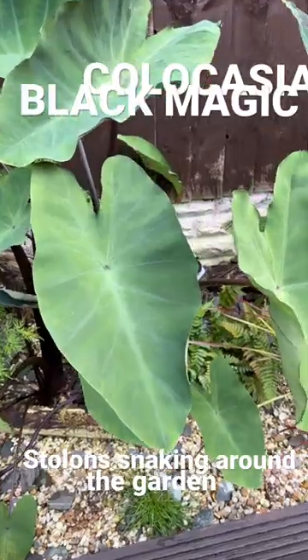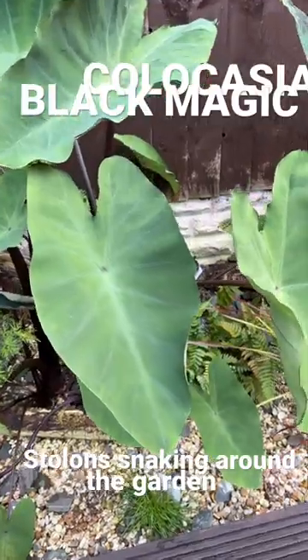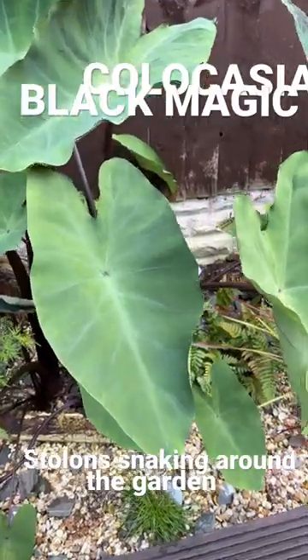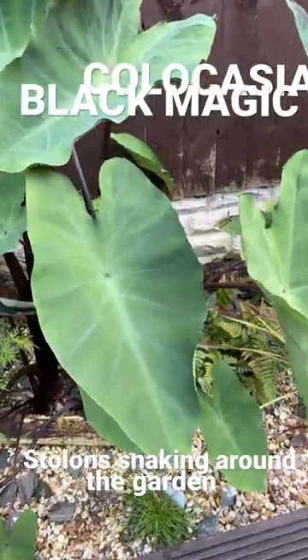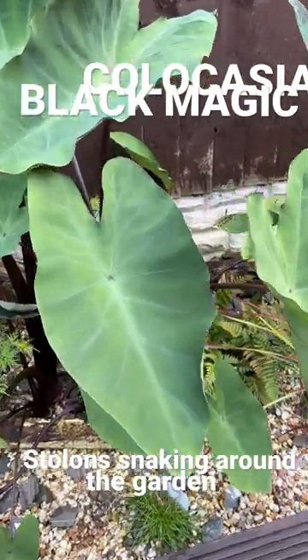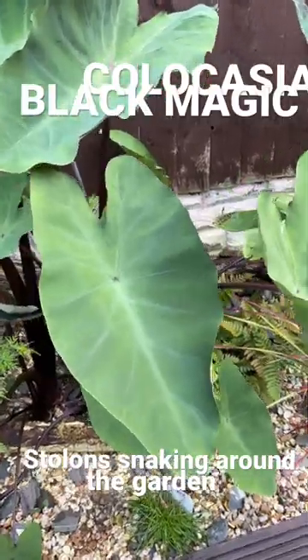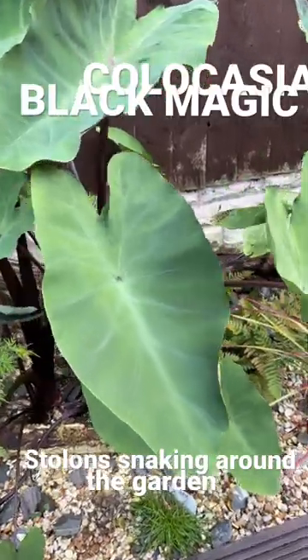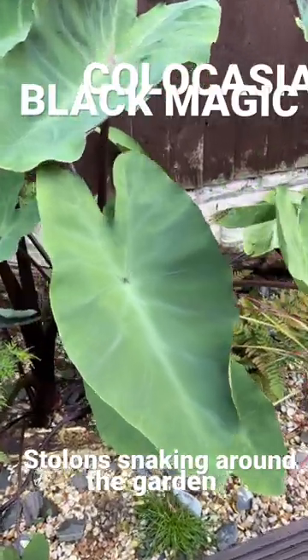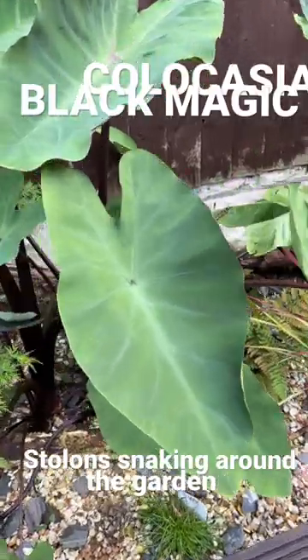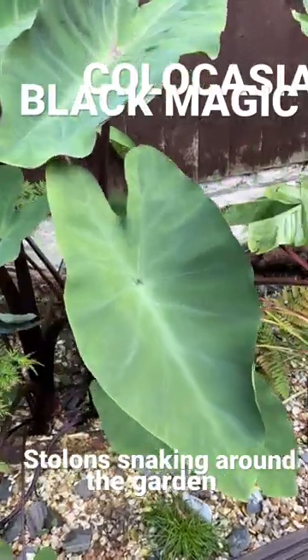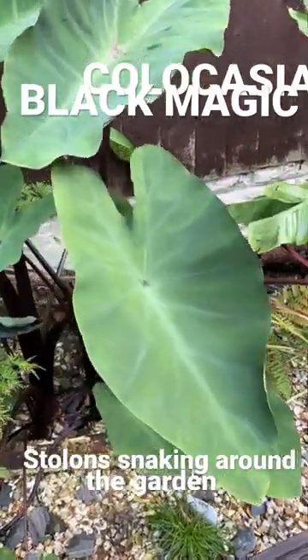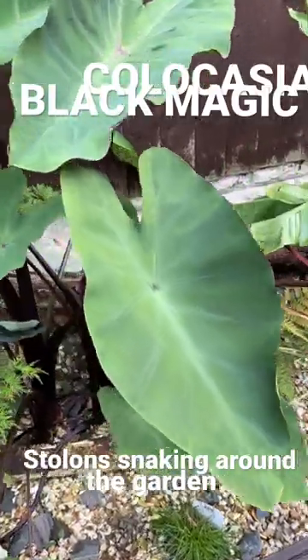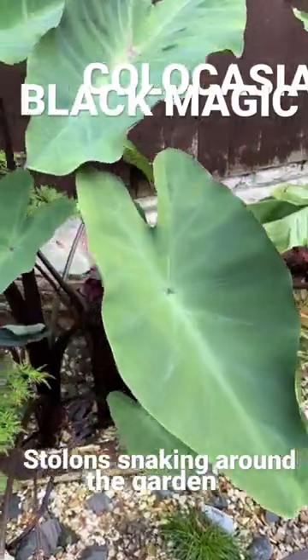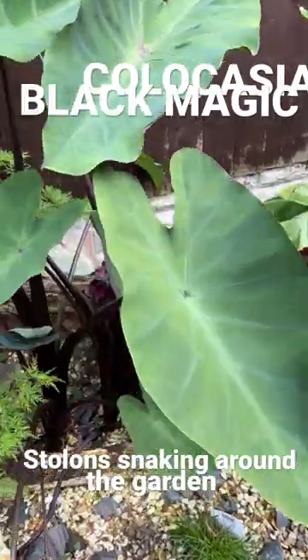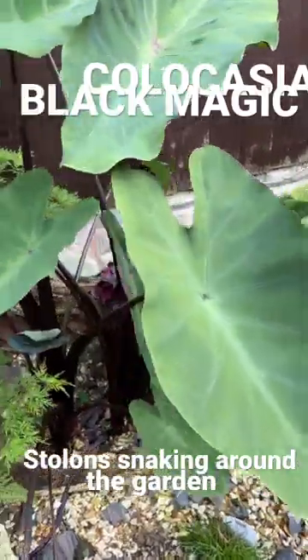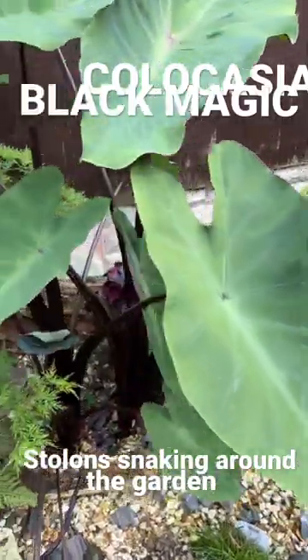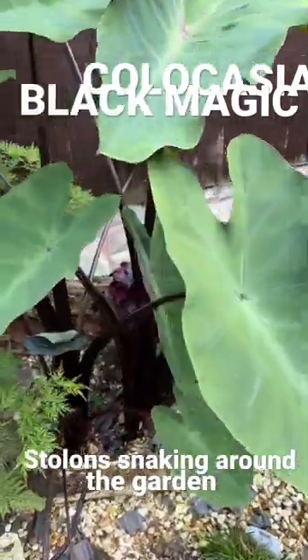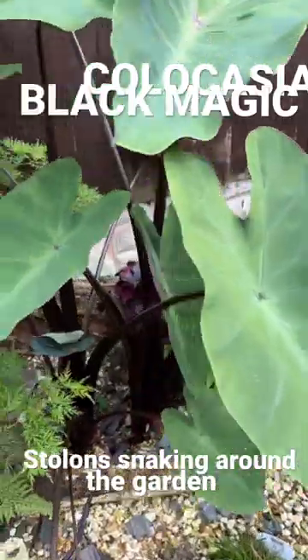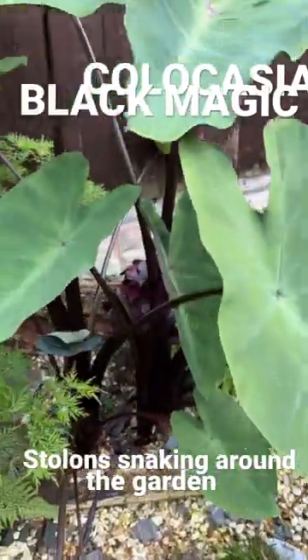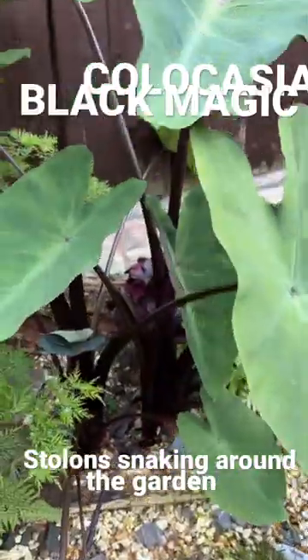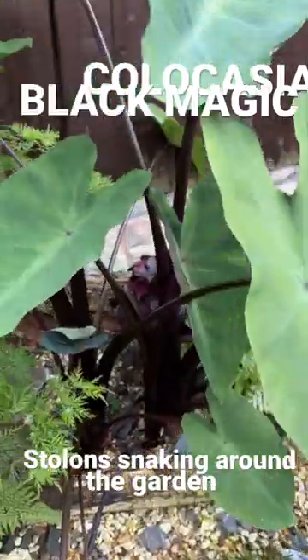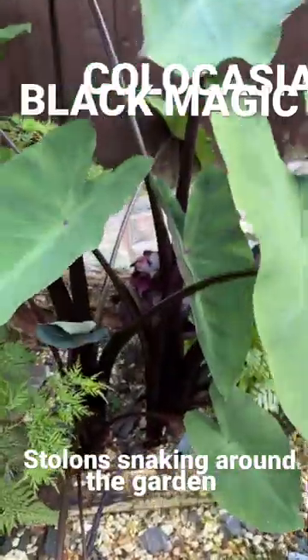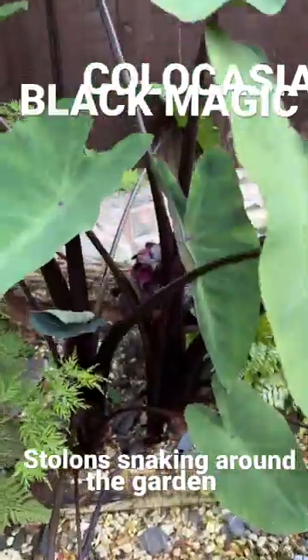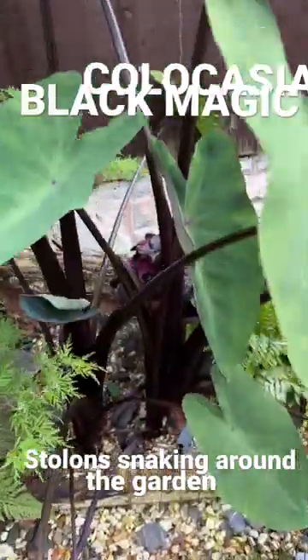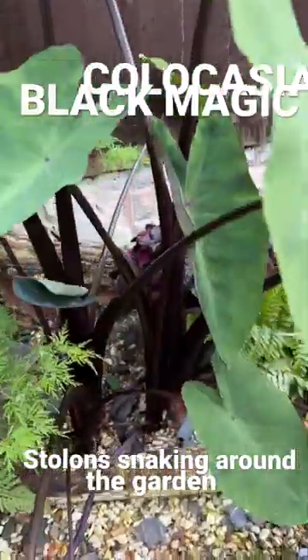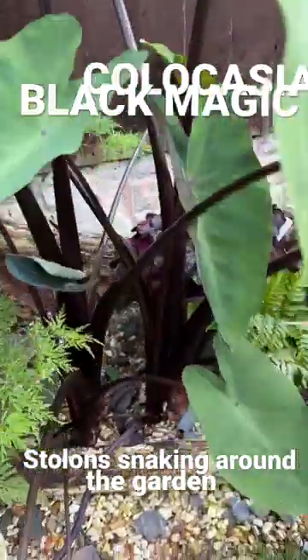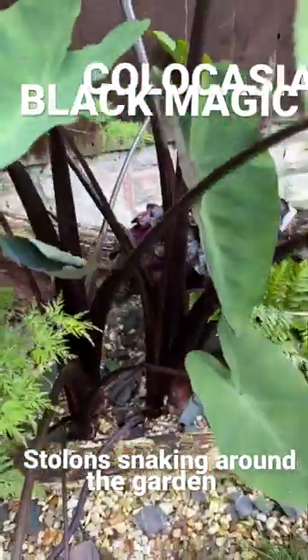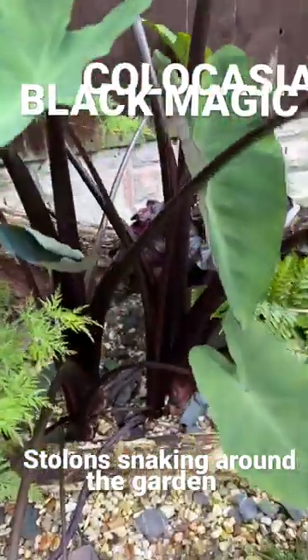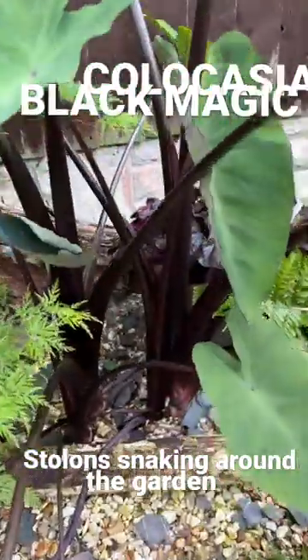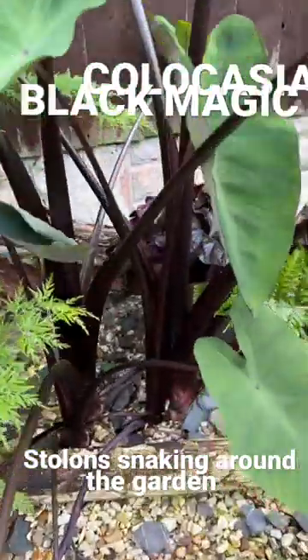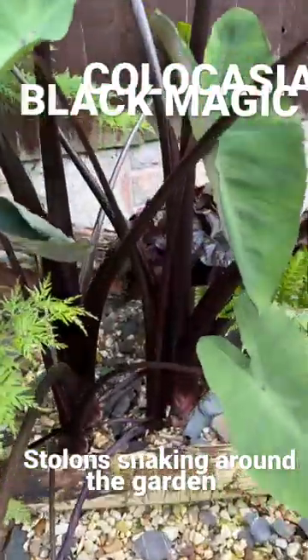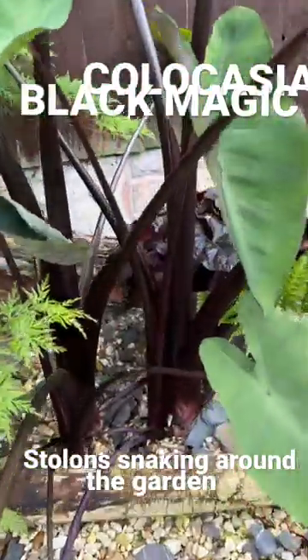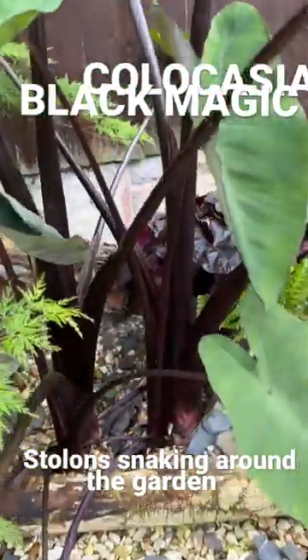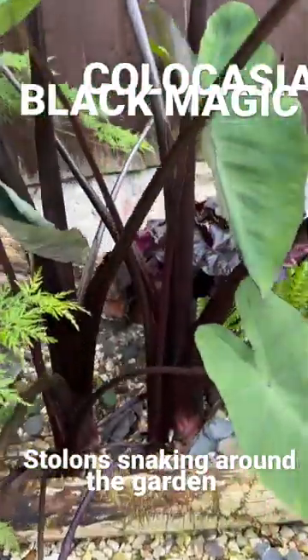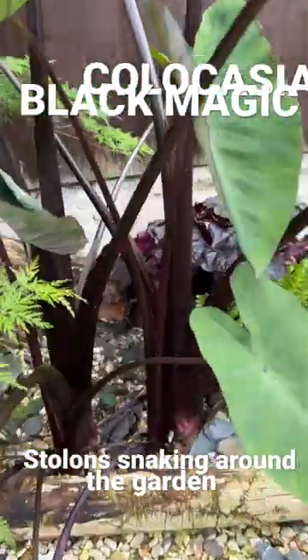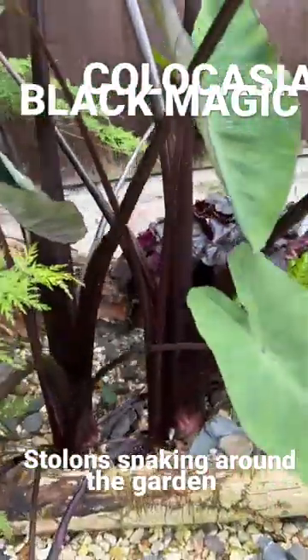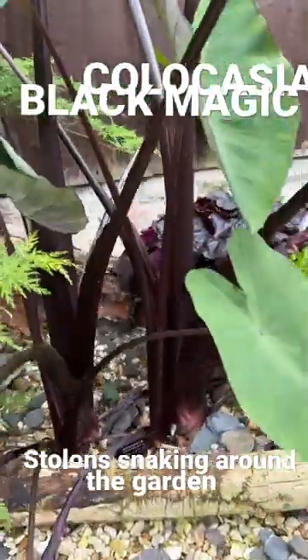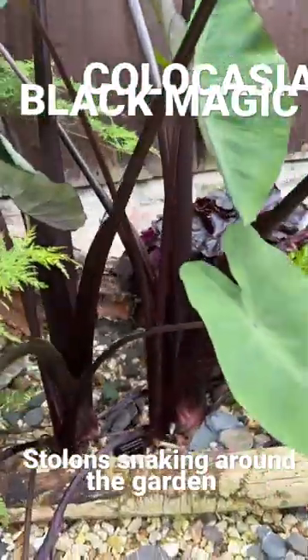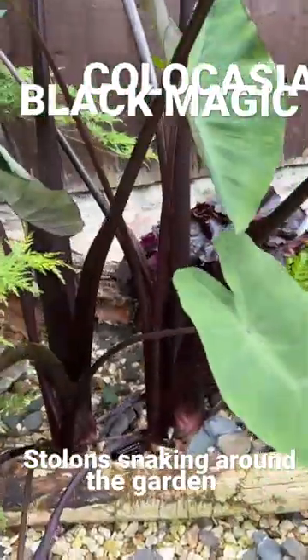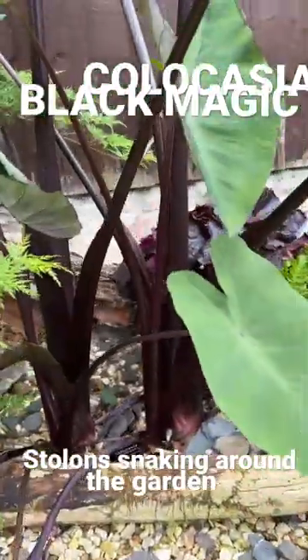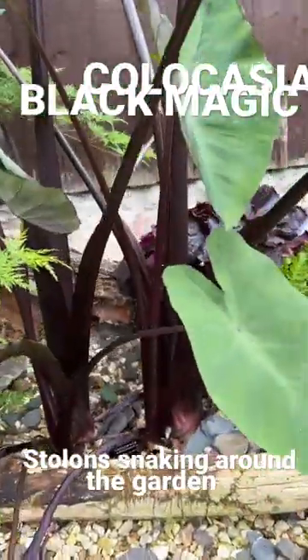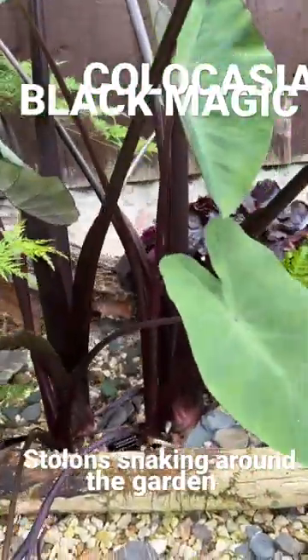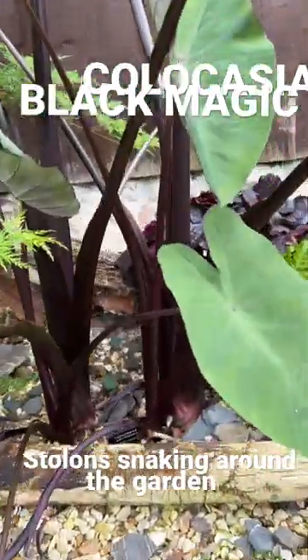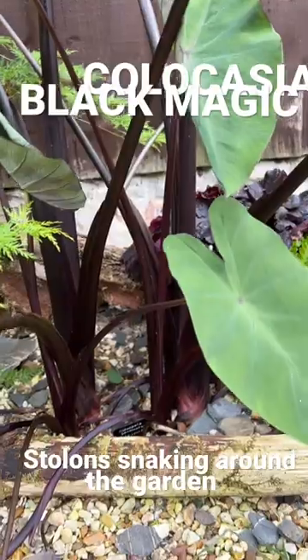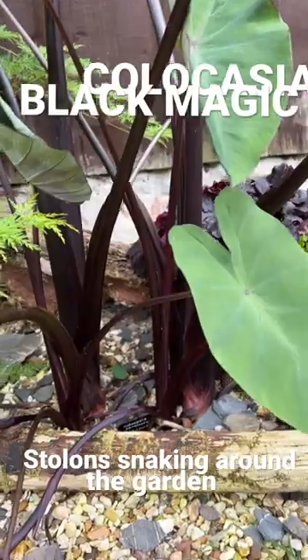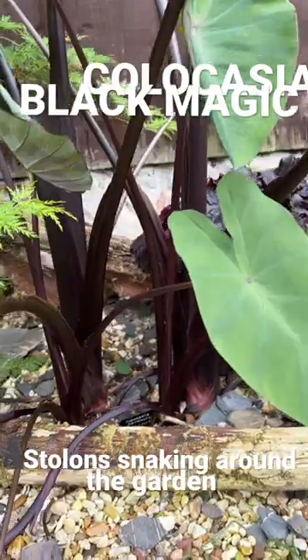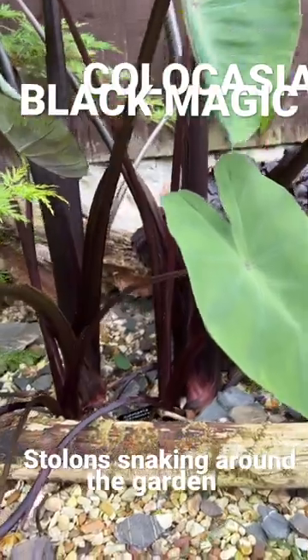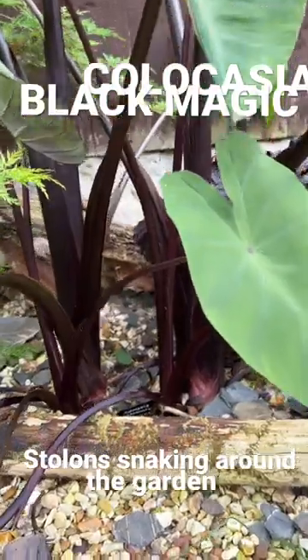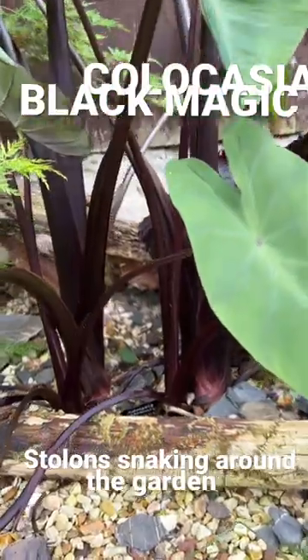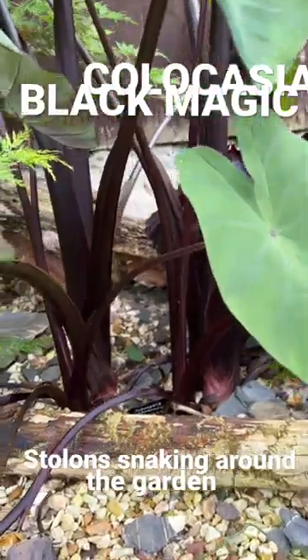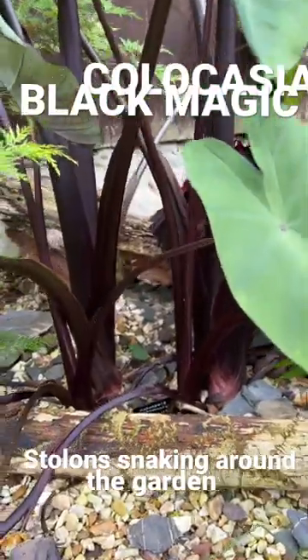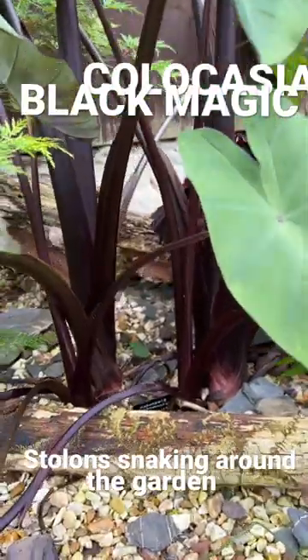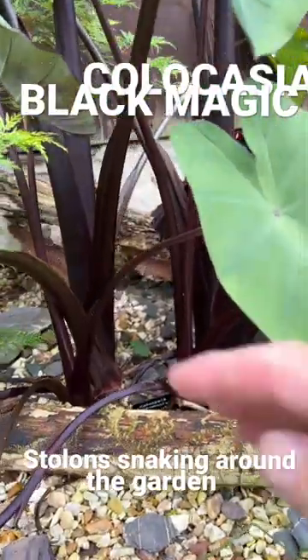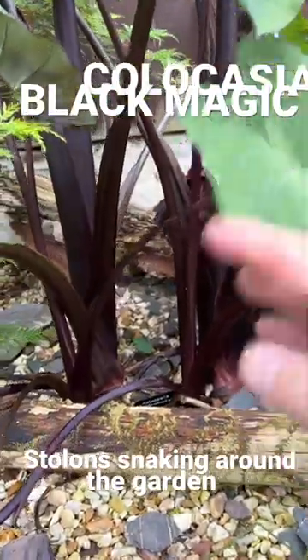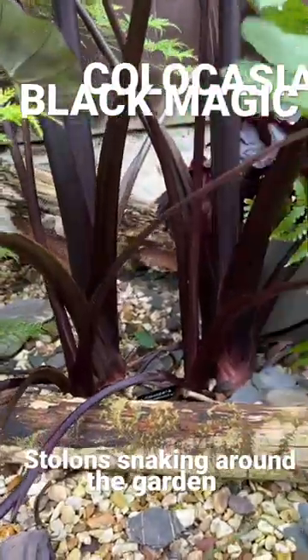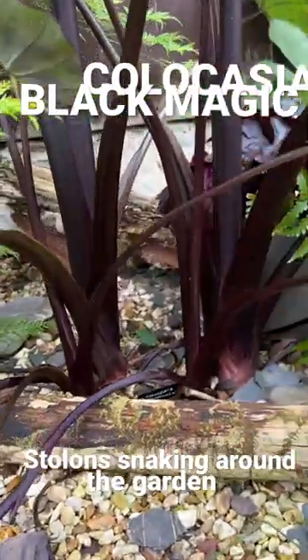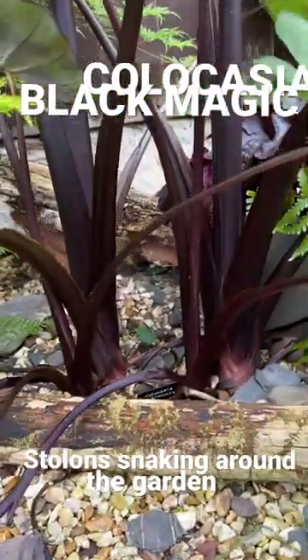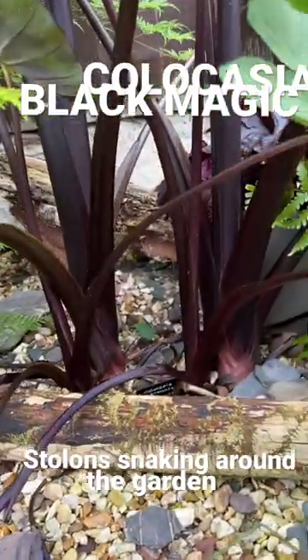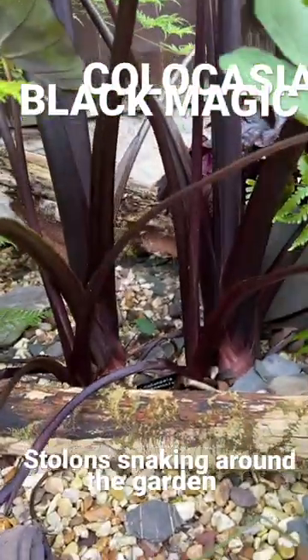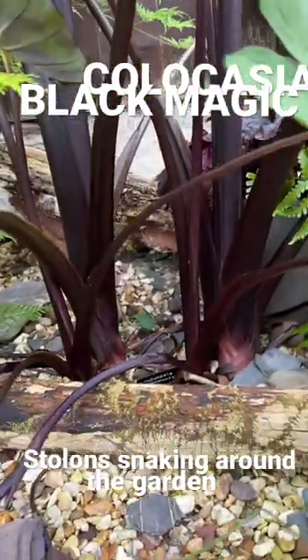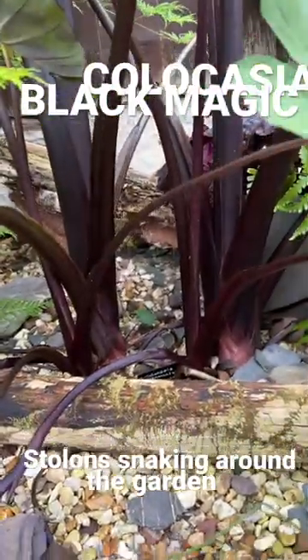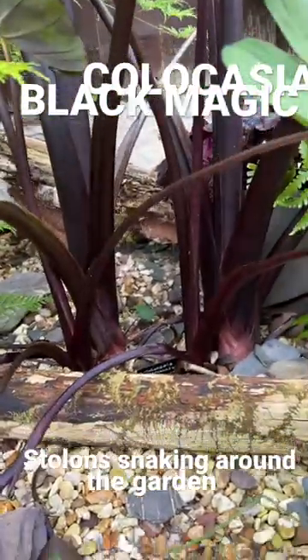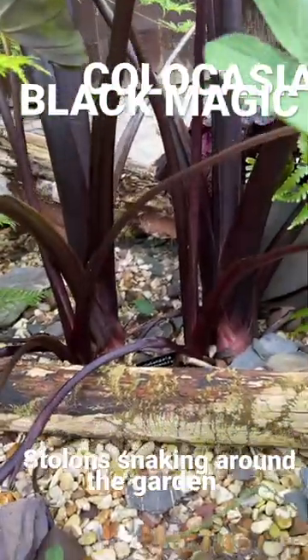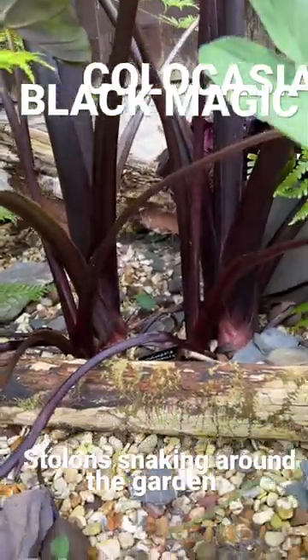This is a great example of Colocasia escalenta and it's called Metallica. Look how deep red this one is.